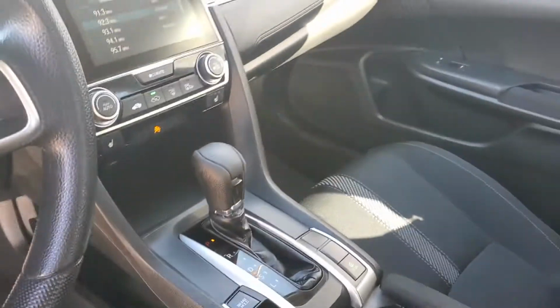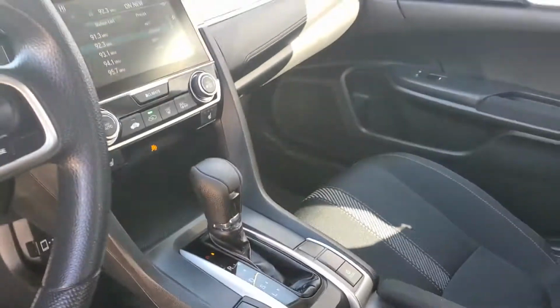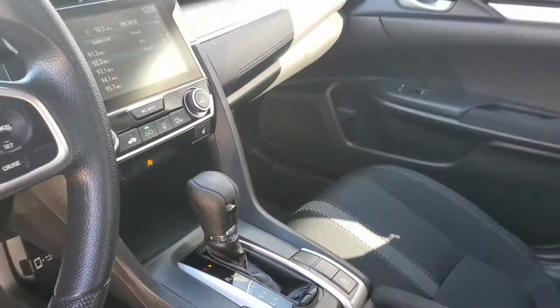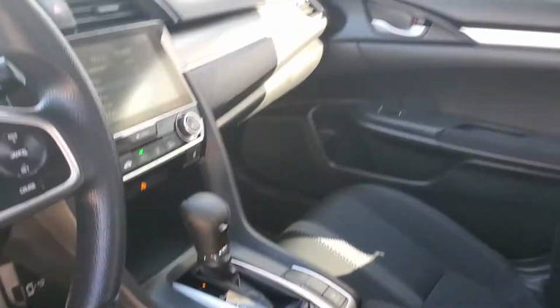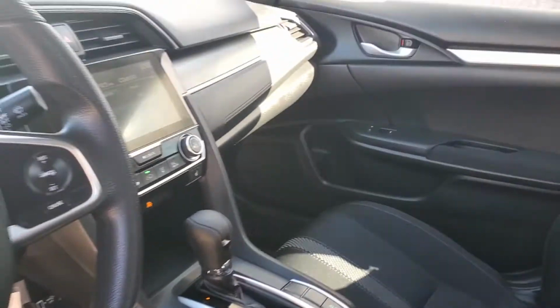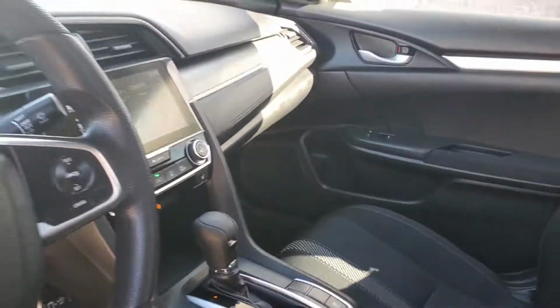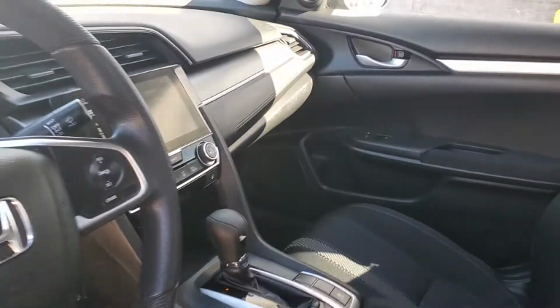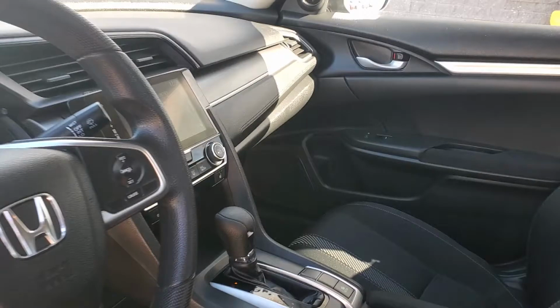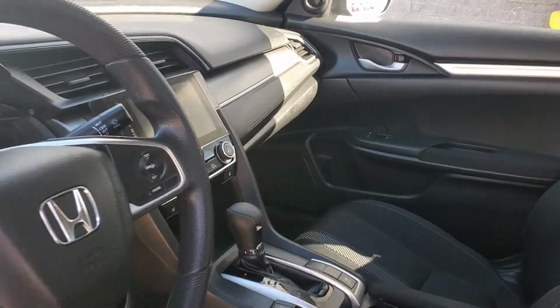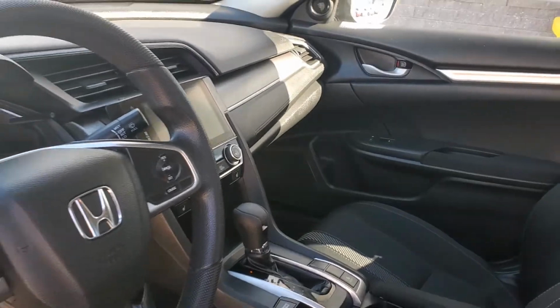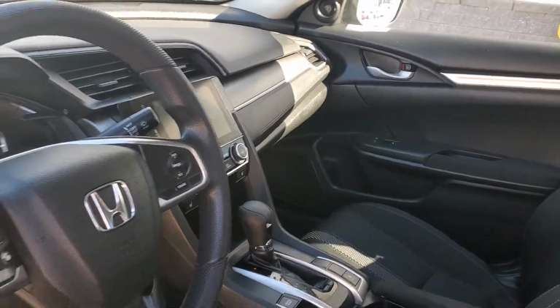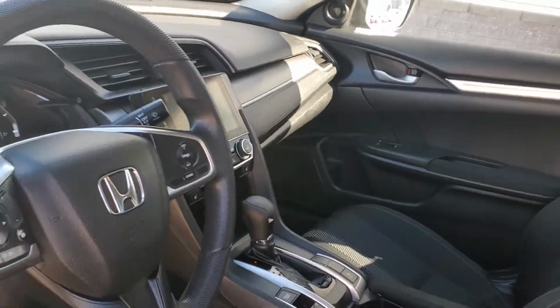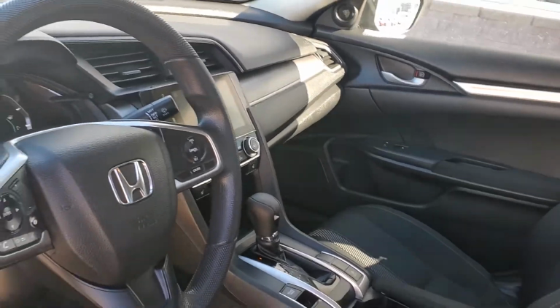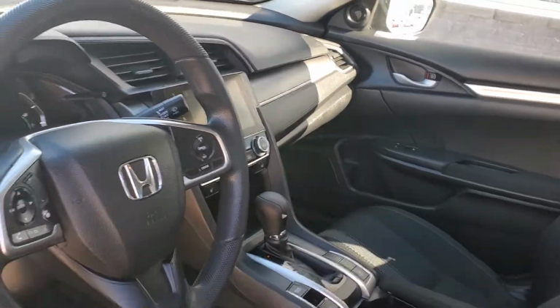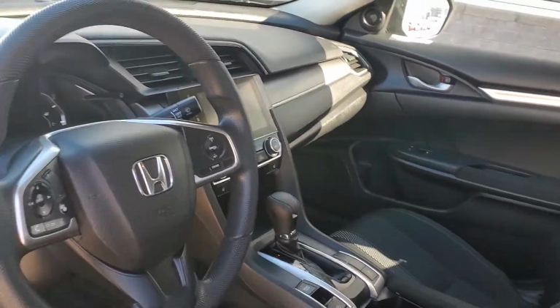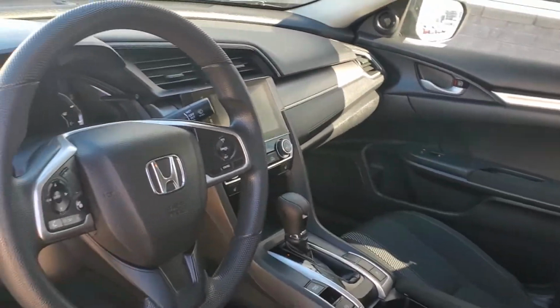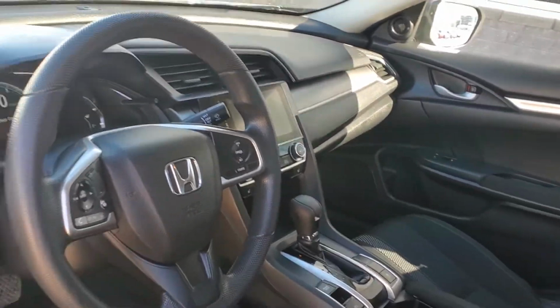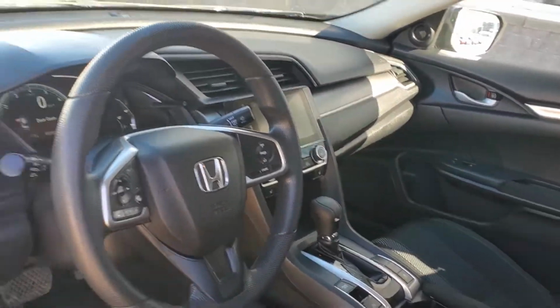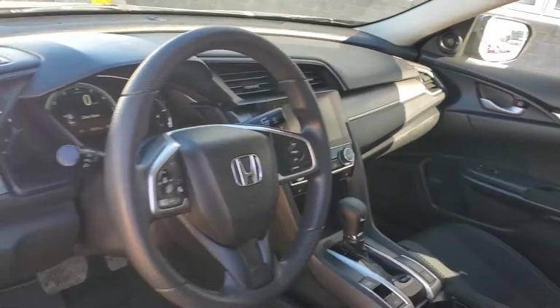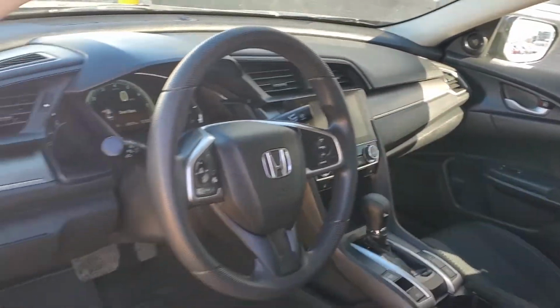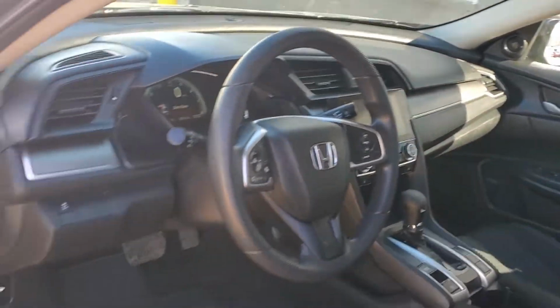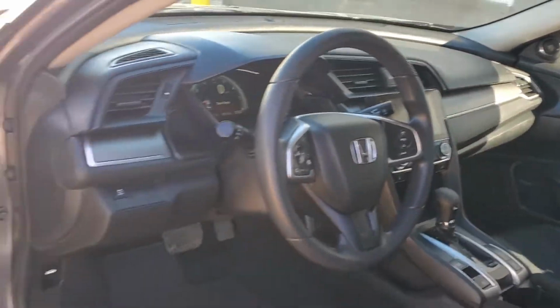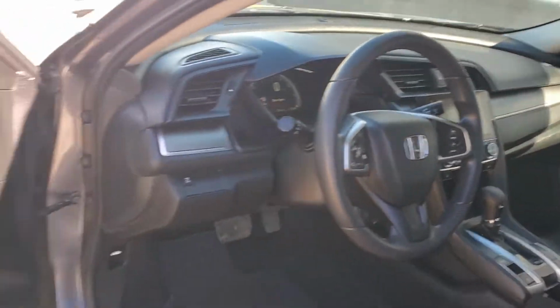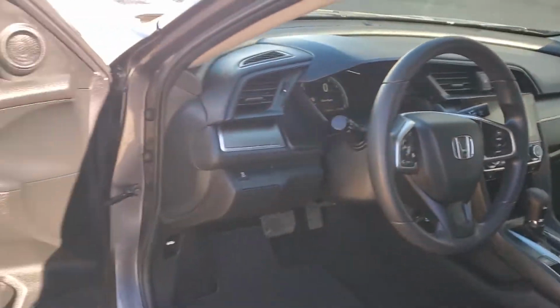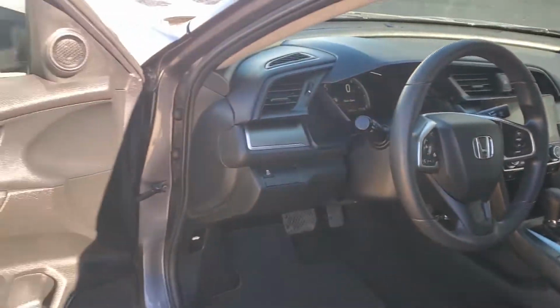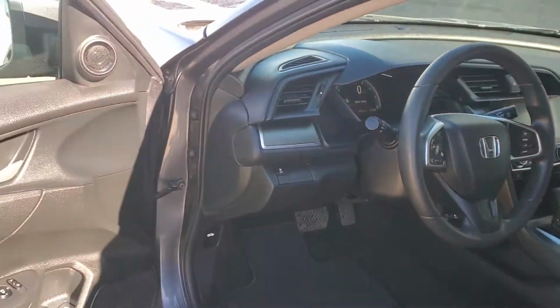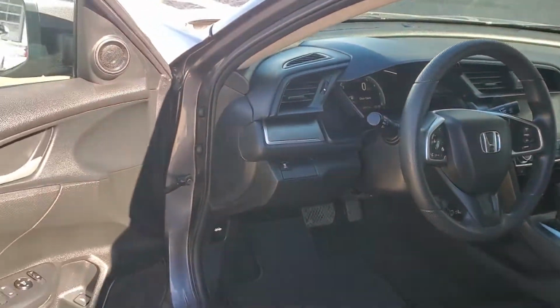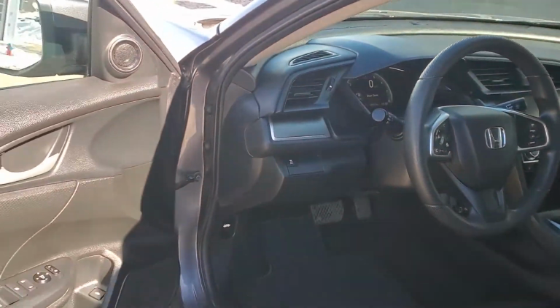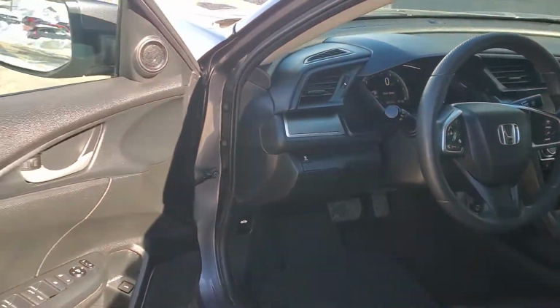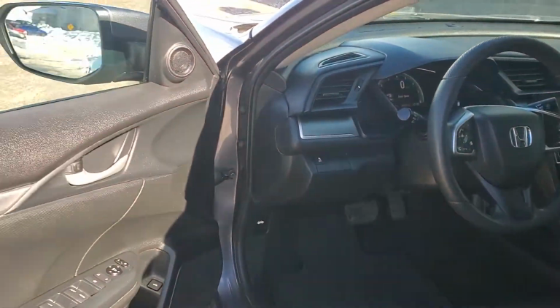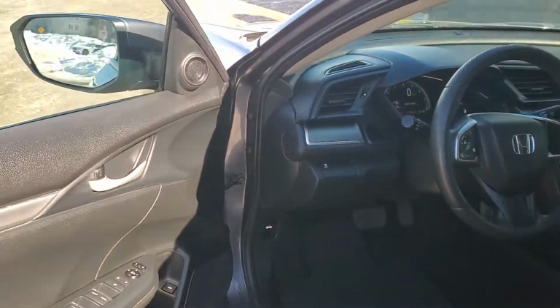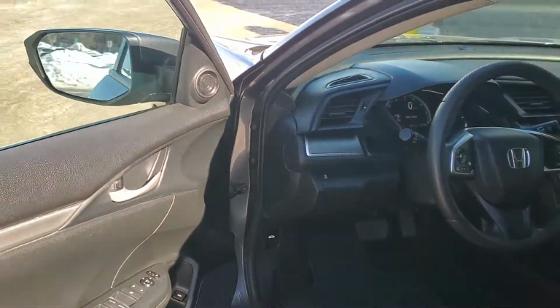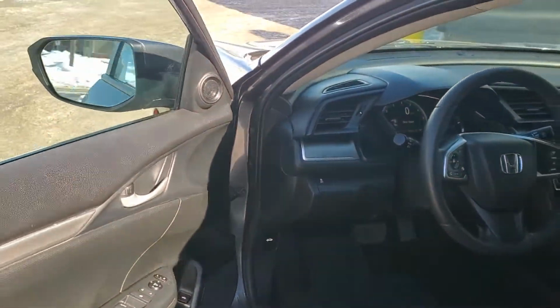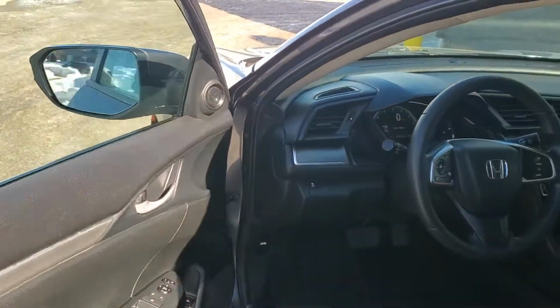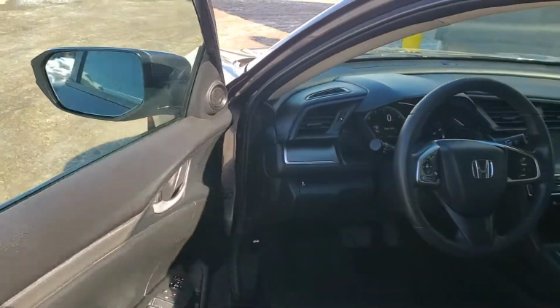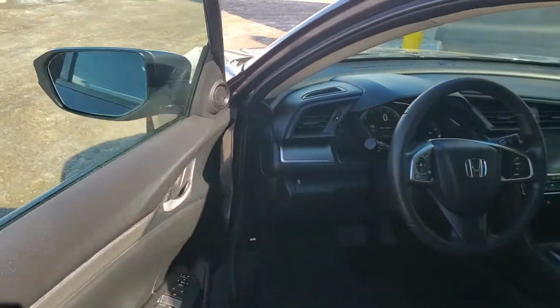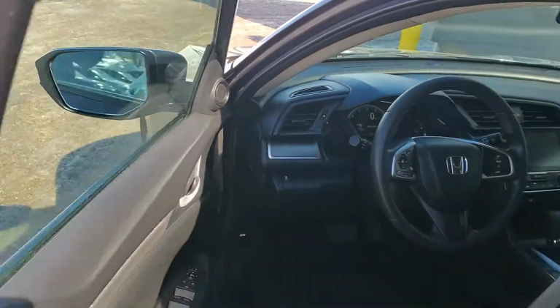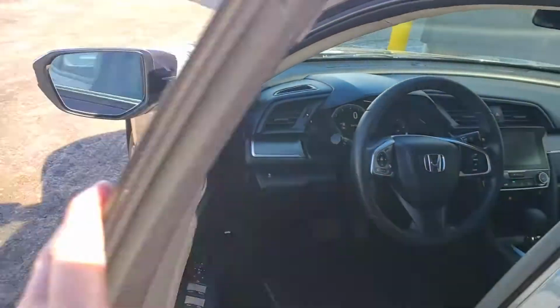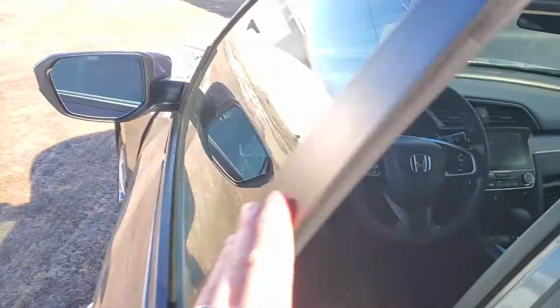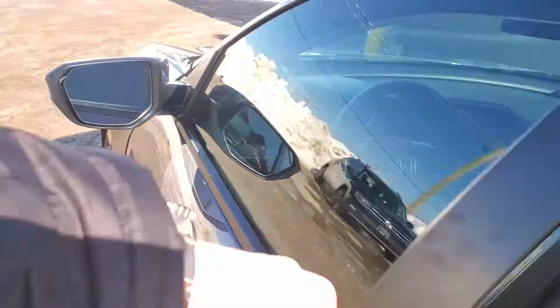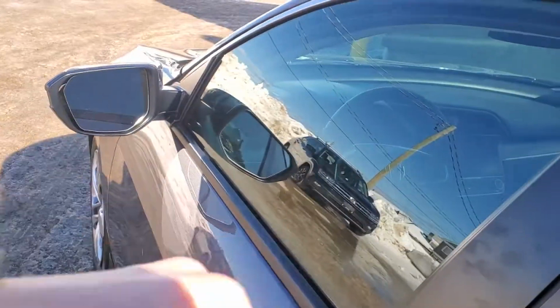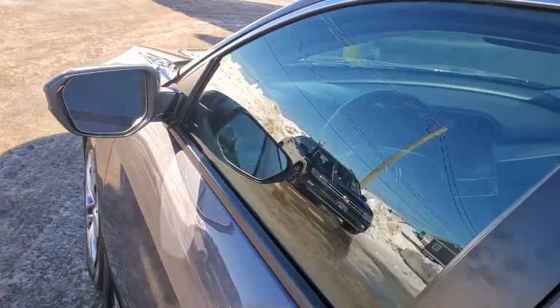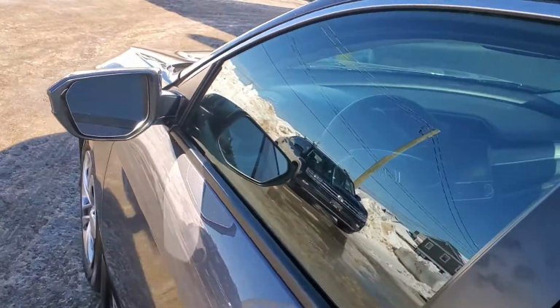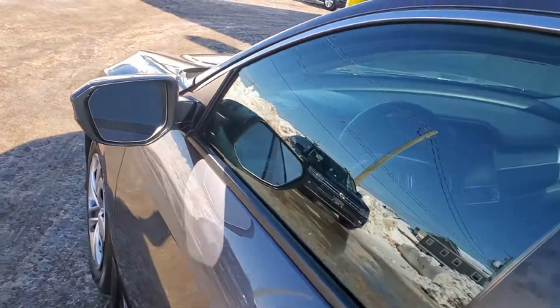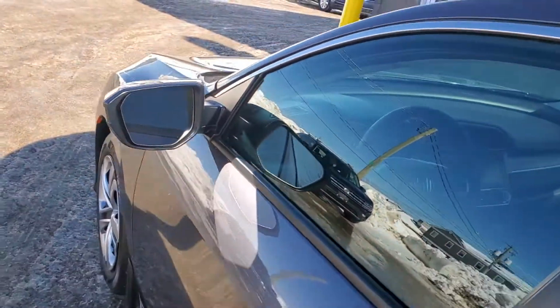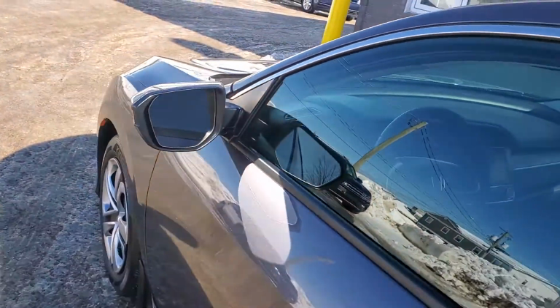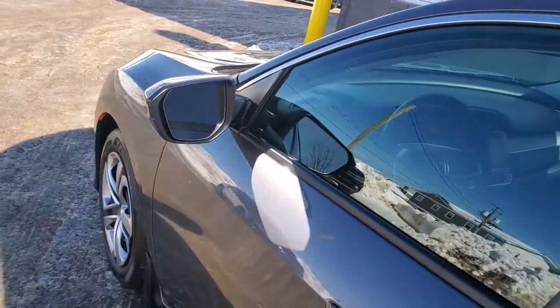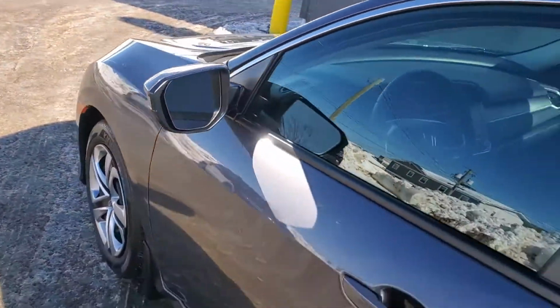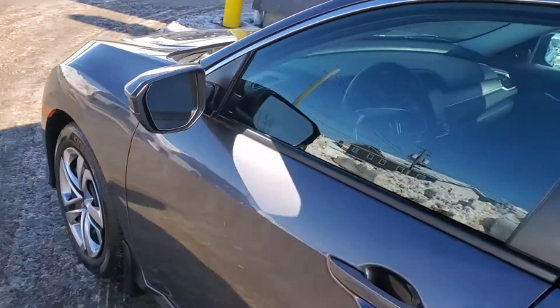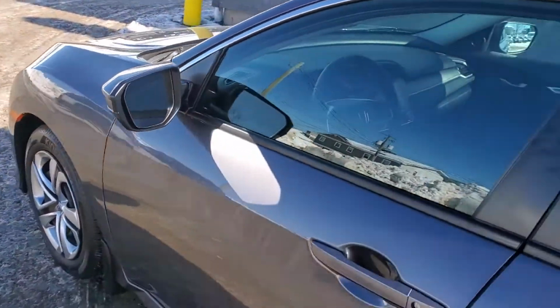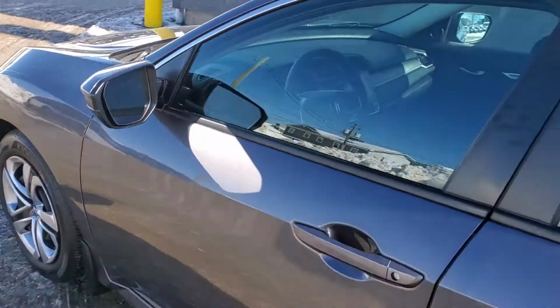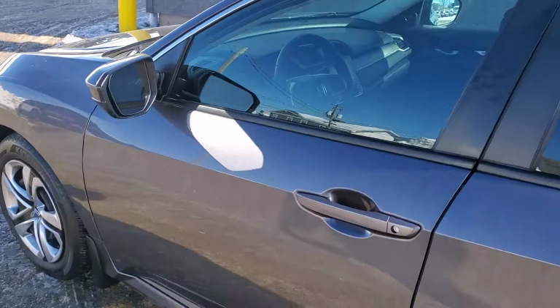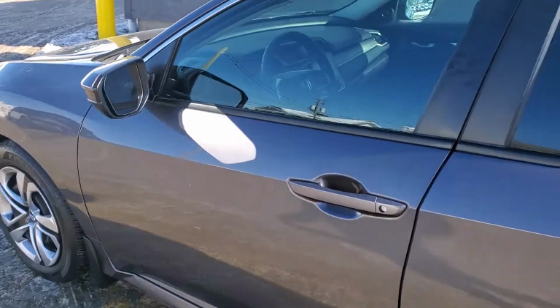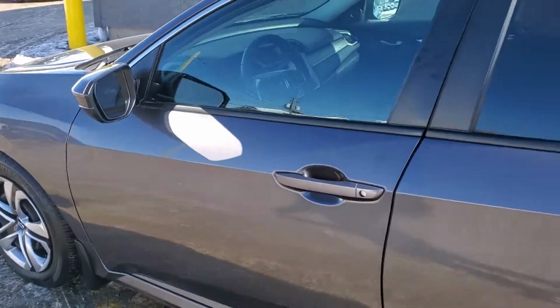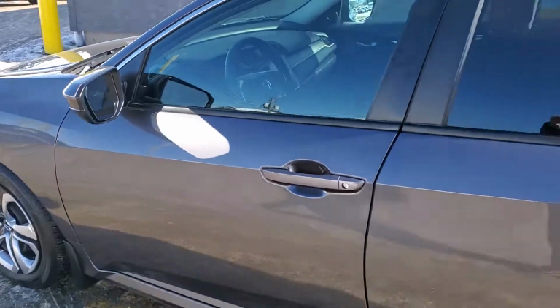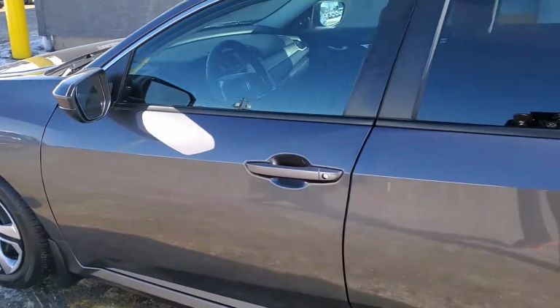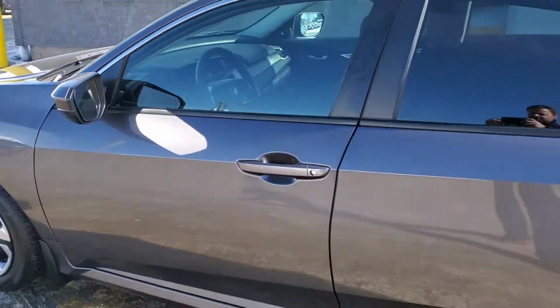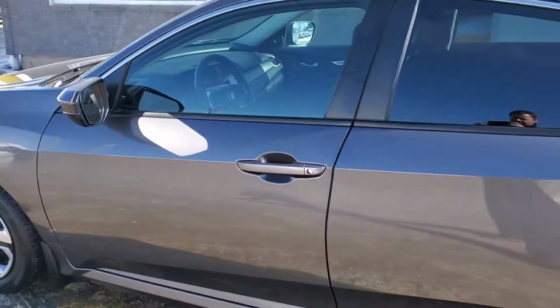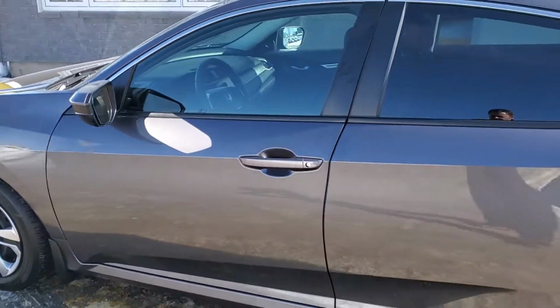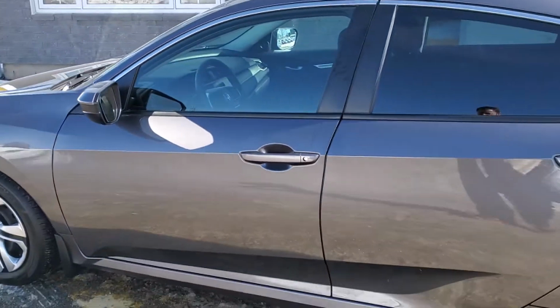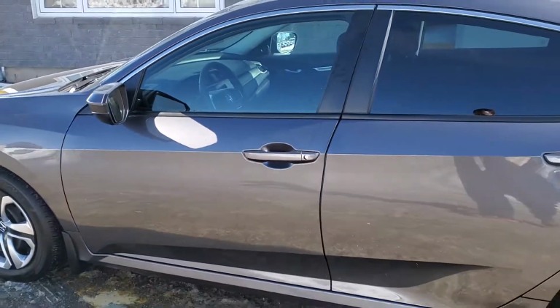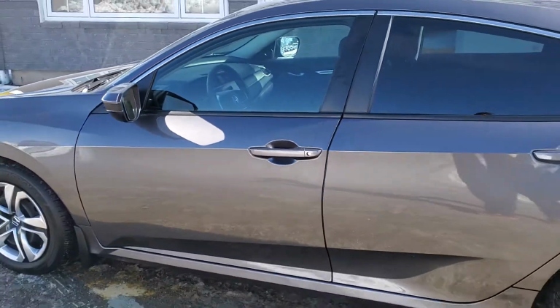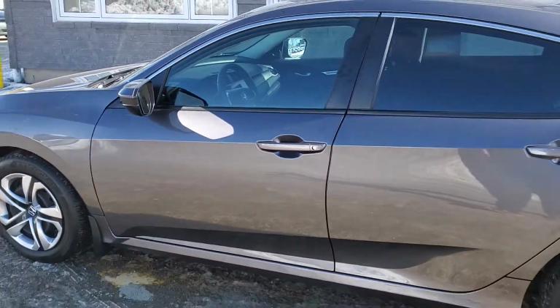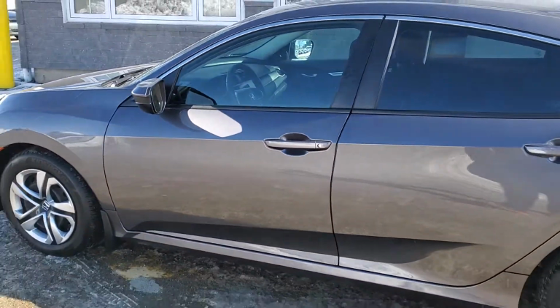Economy, heated seats, power windows, locks, cruise, Bluetooth. Wicked little car for a great price. Thanks for watching.